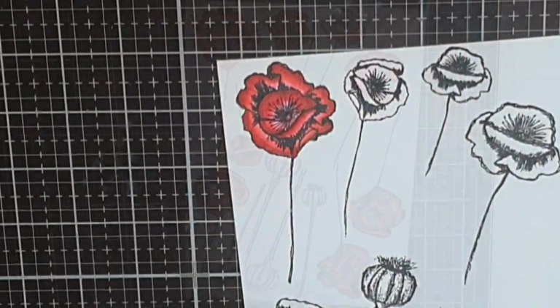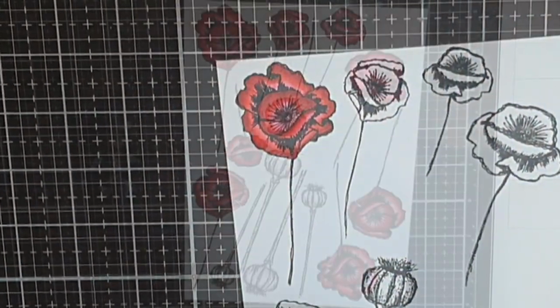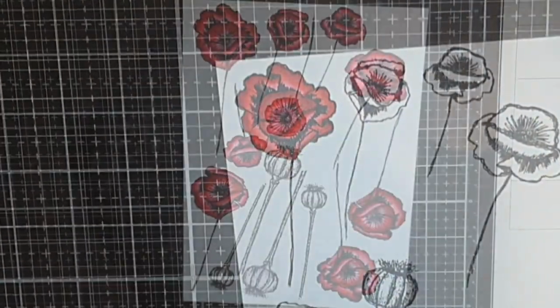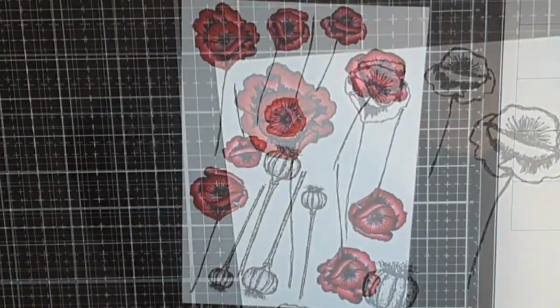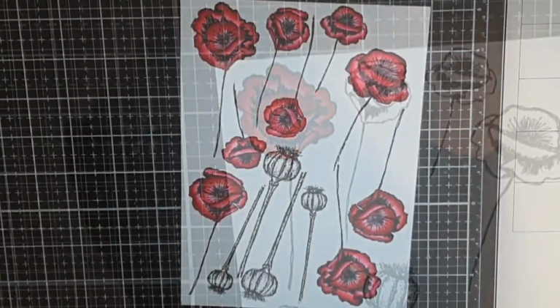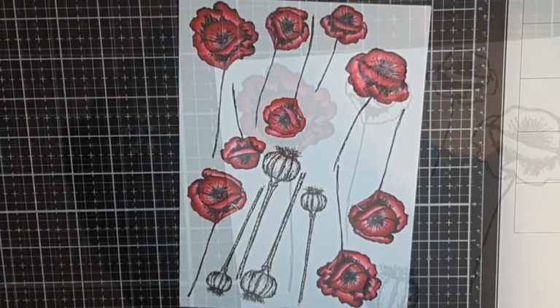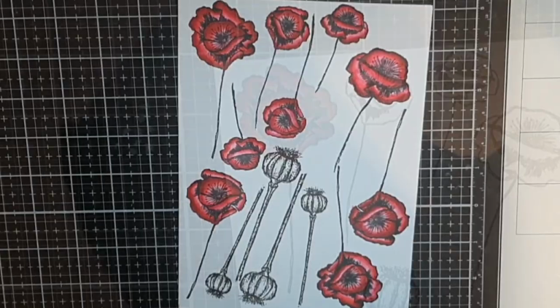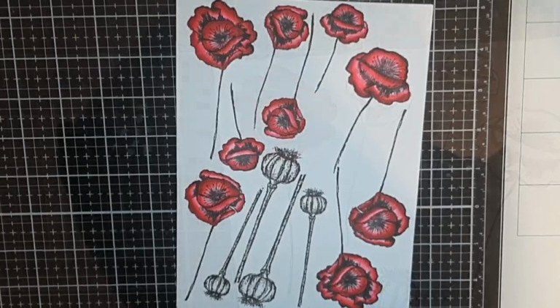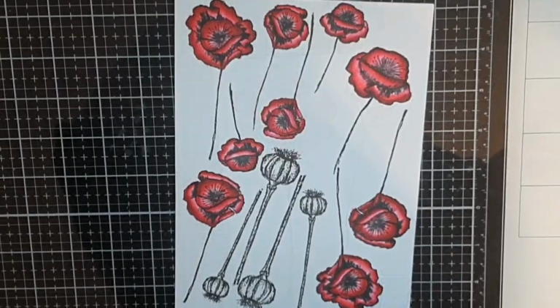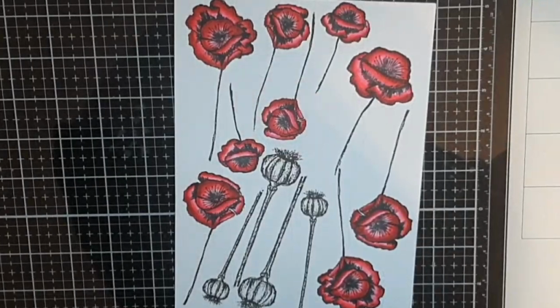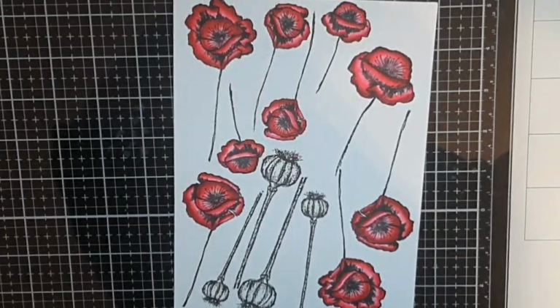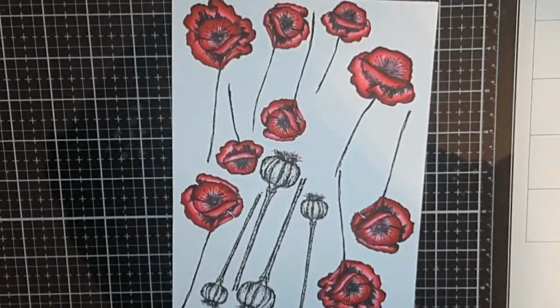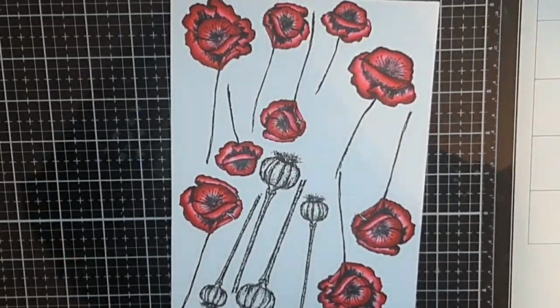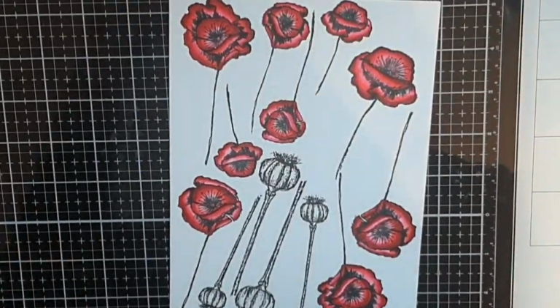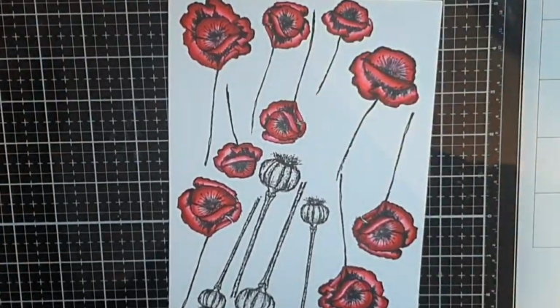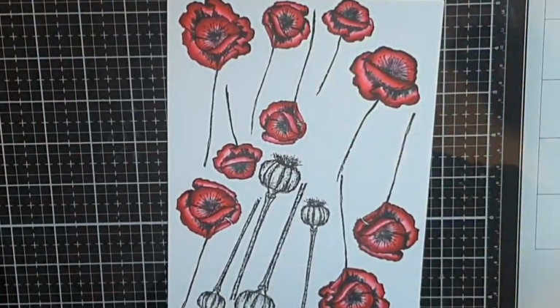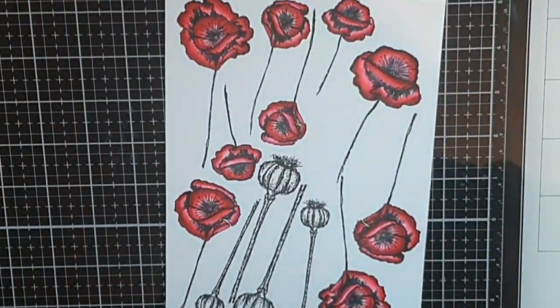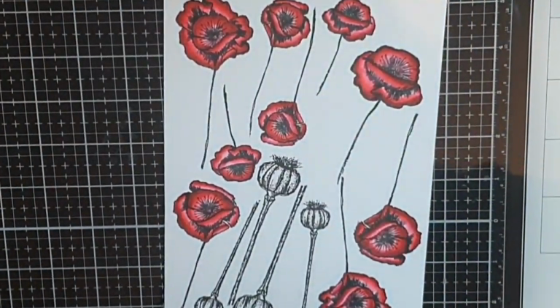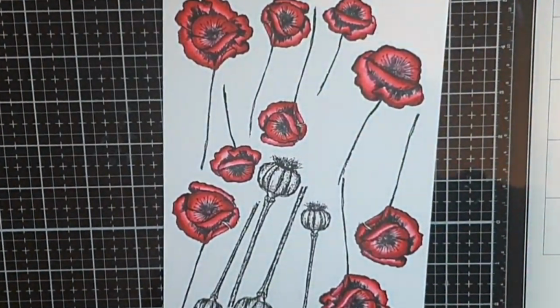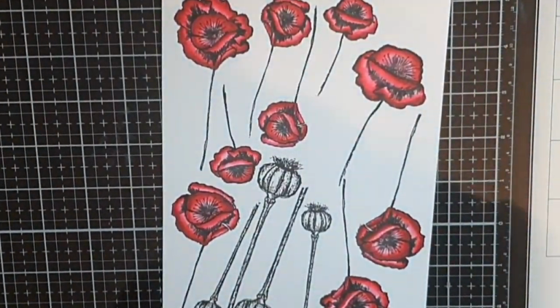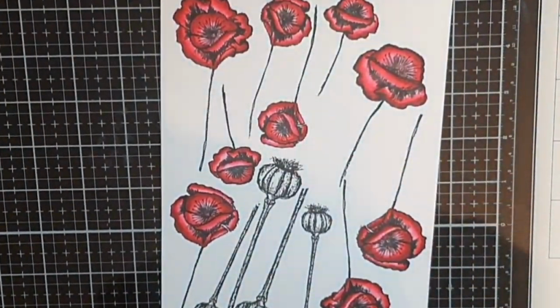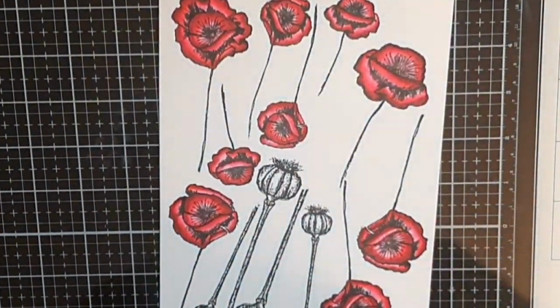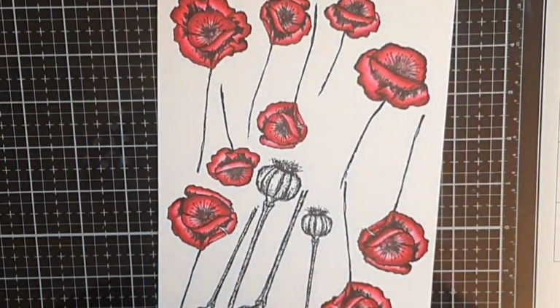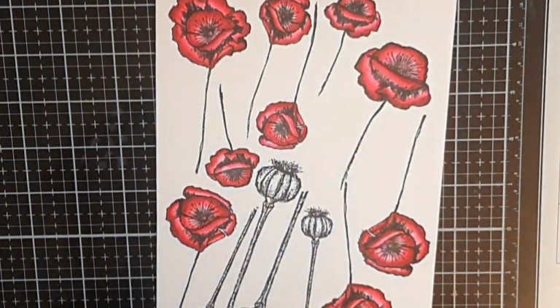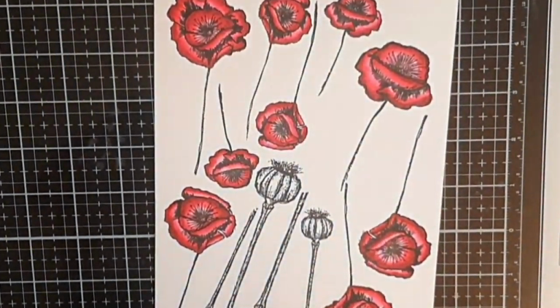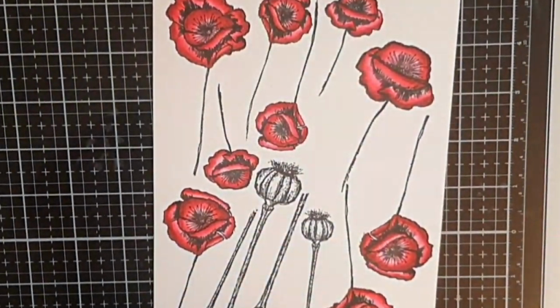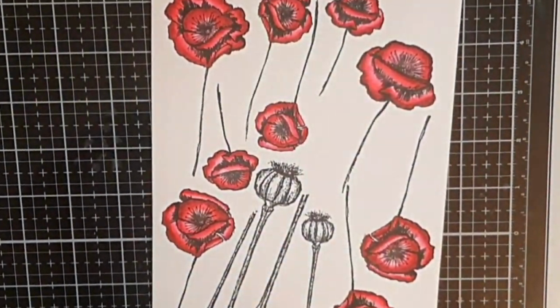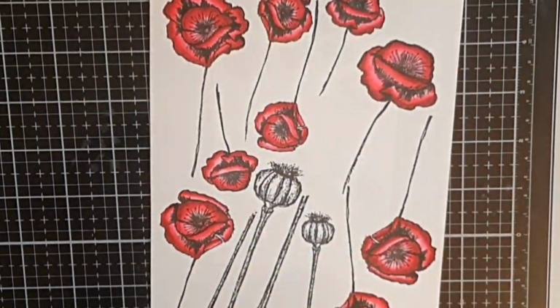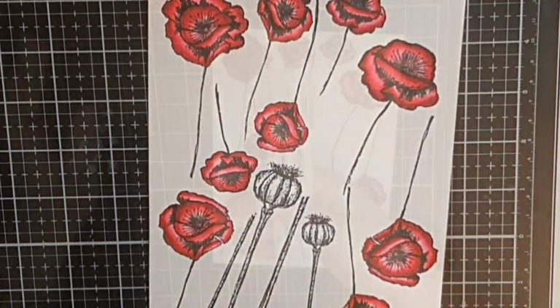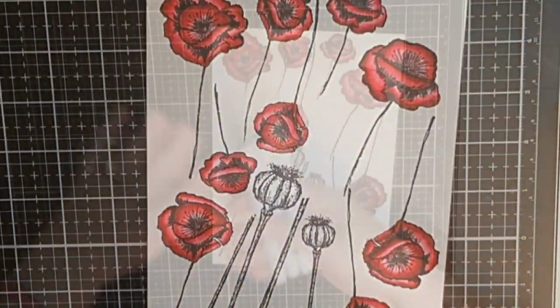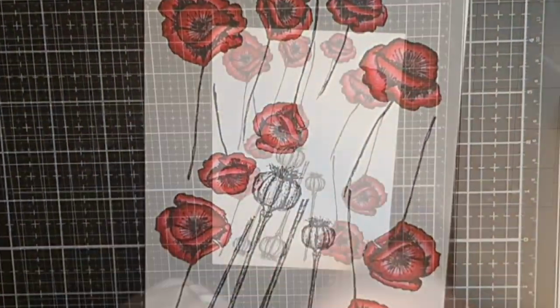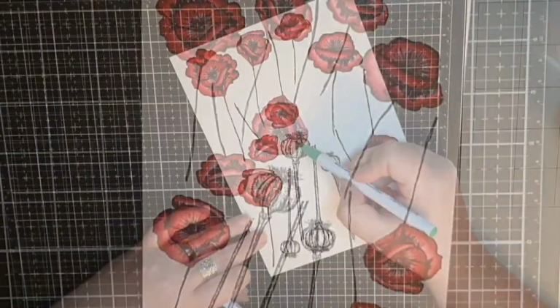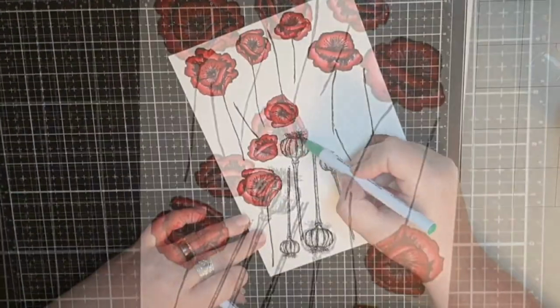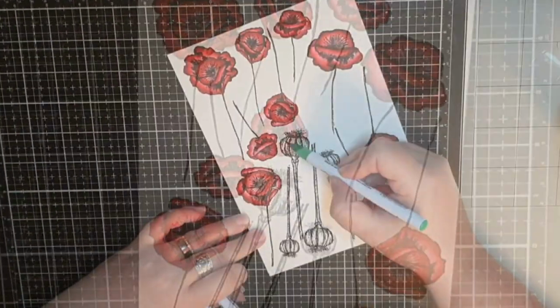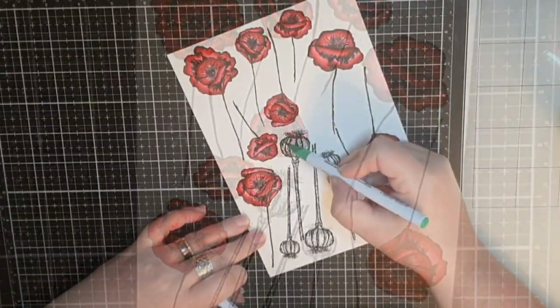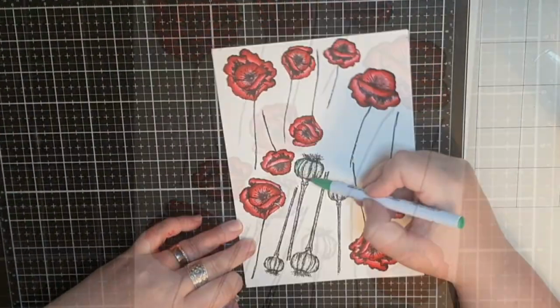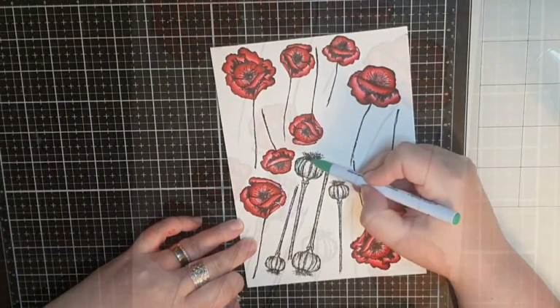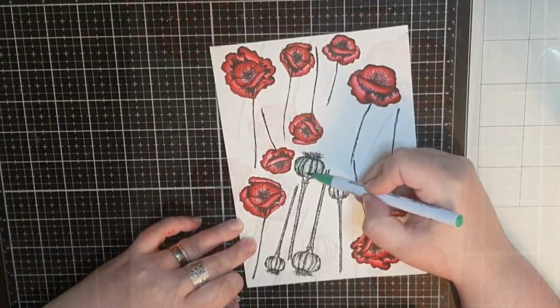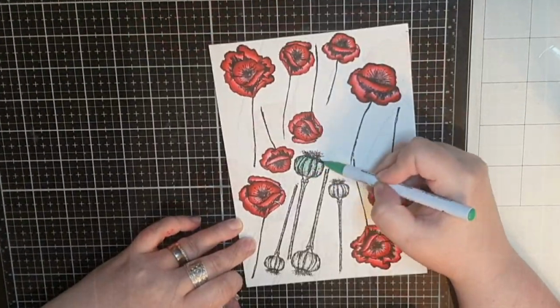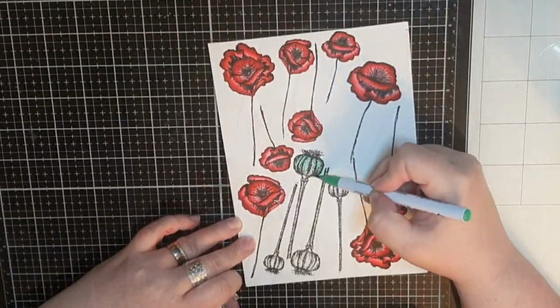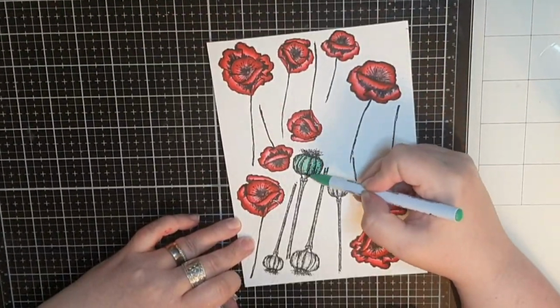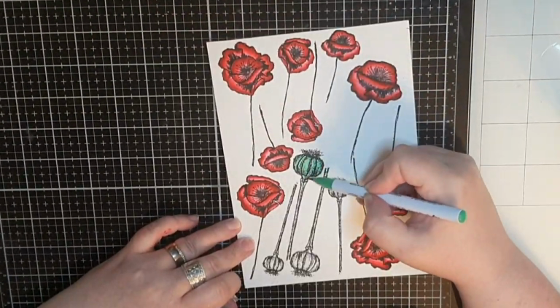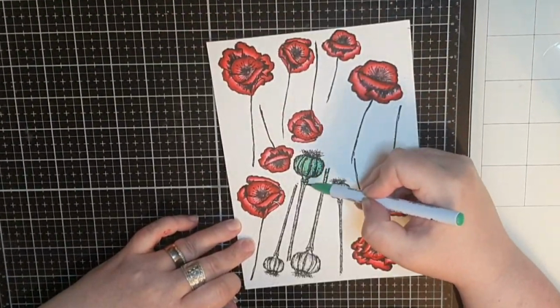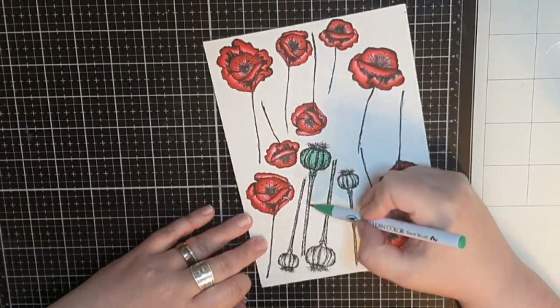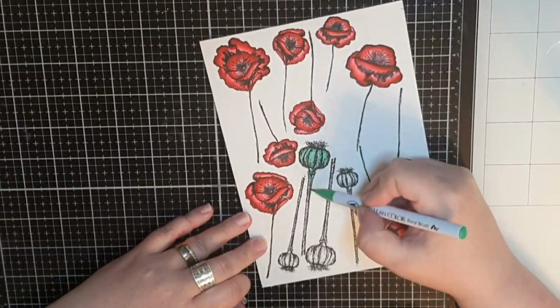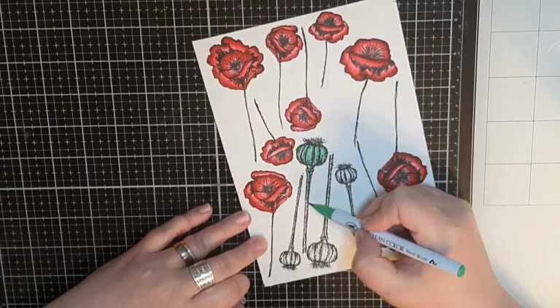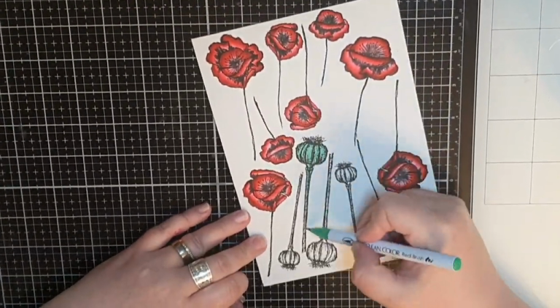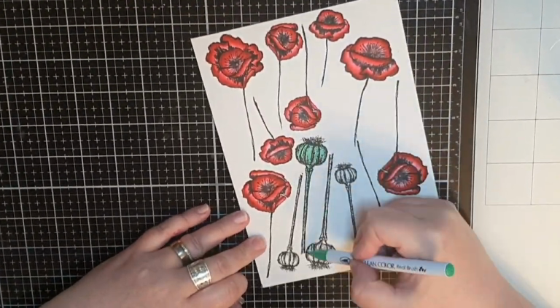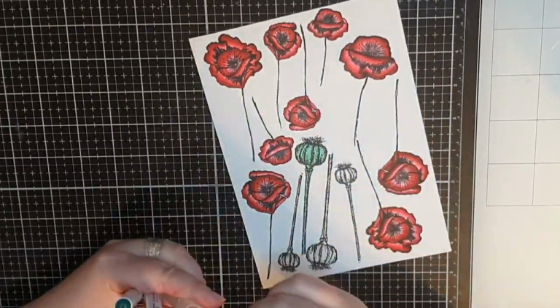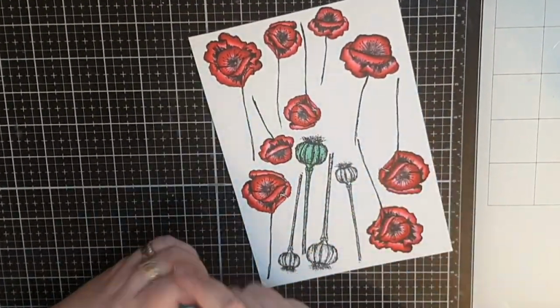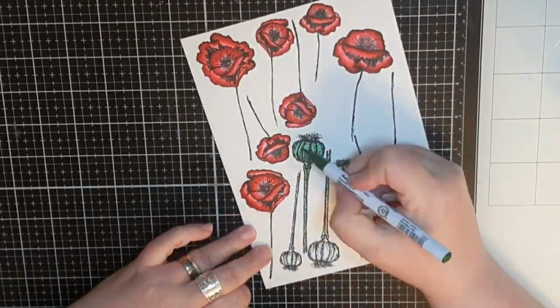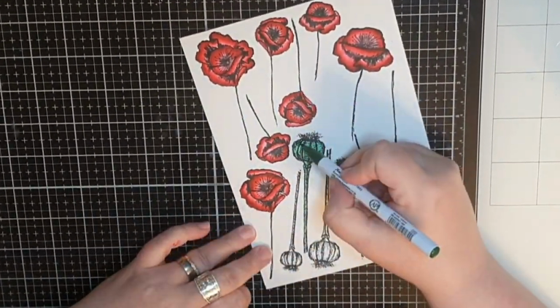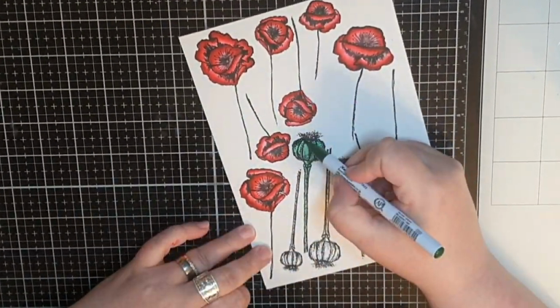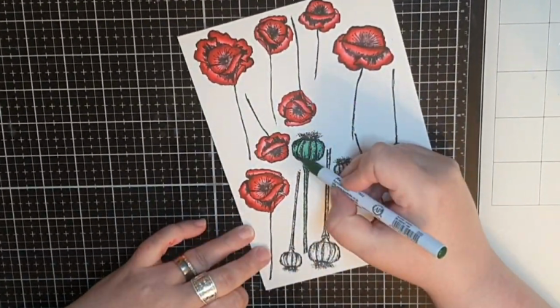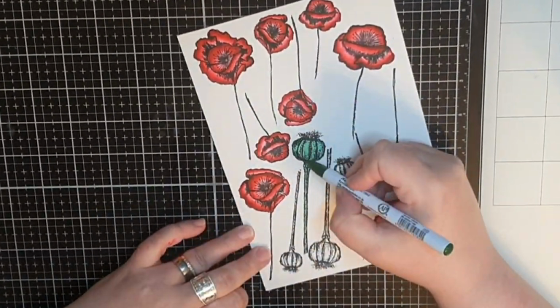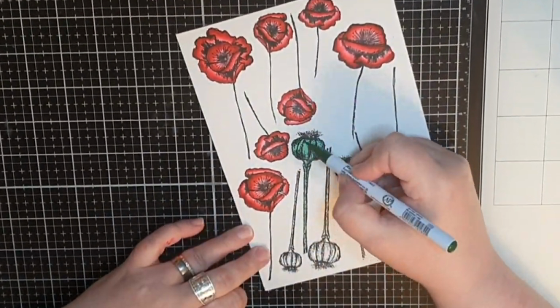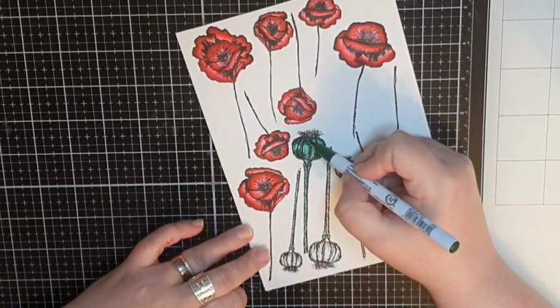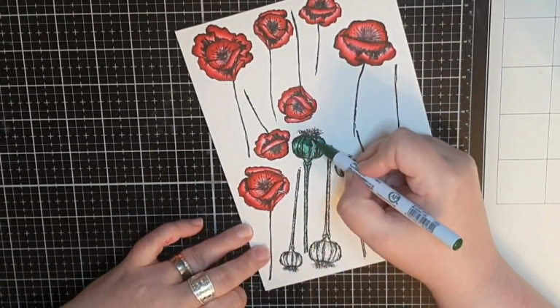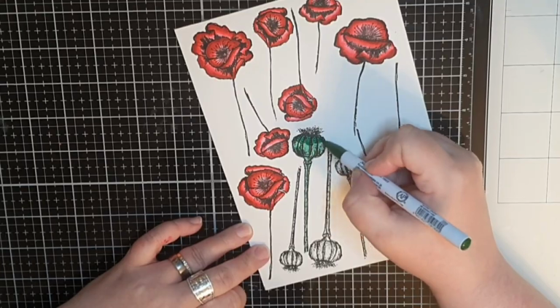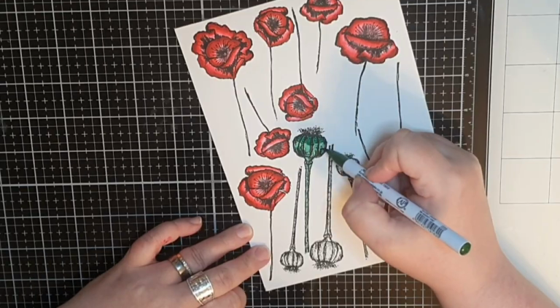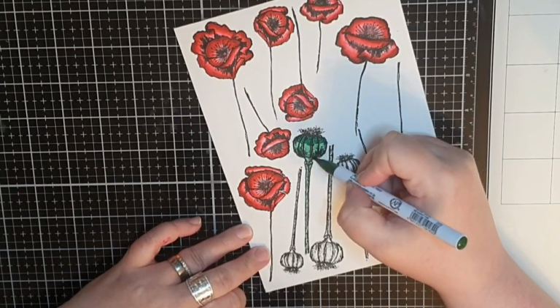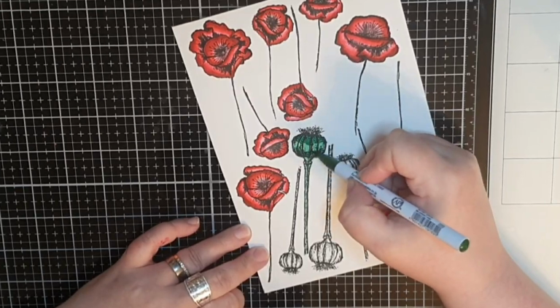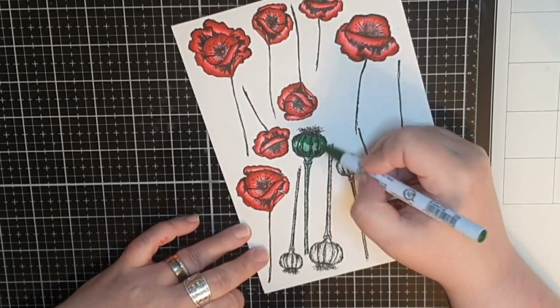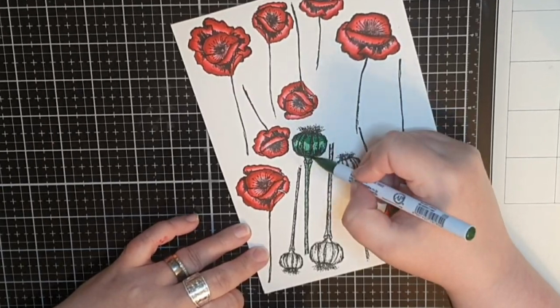I color many, many poppies and also use three green markers to color the buds.